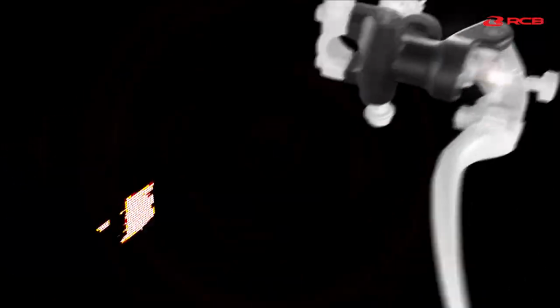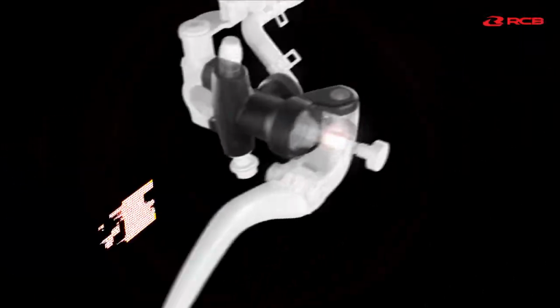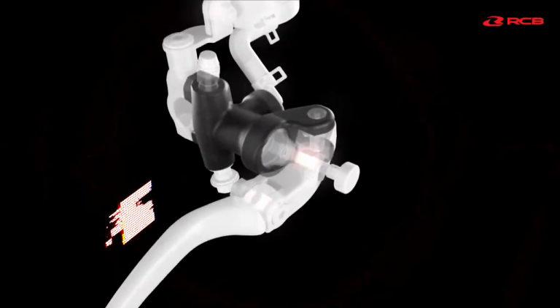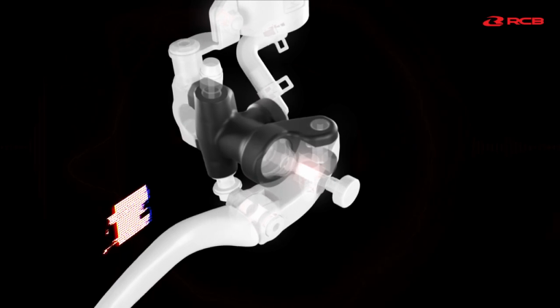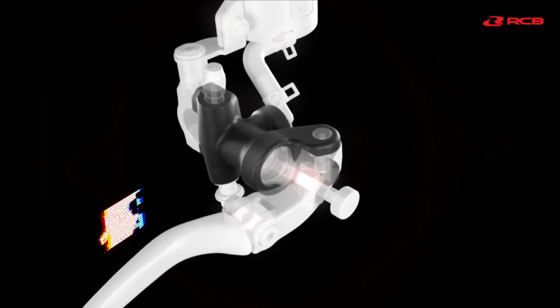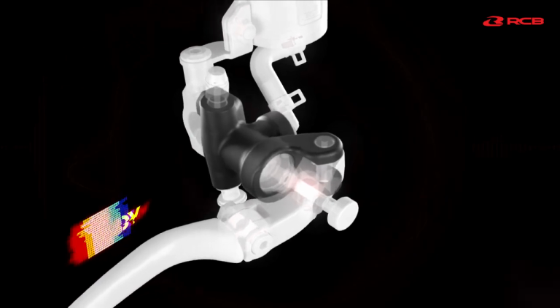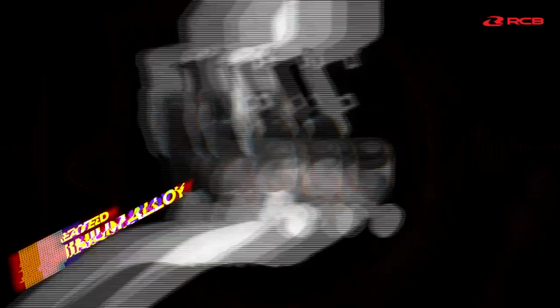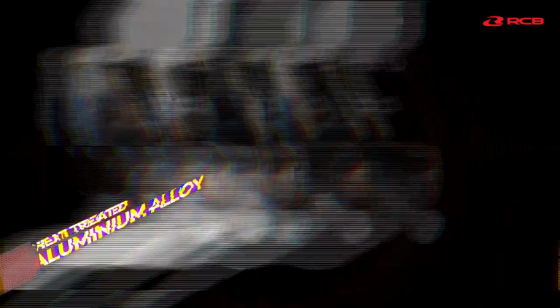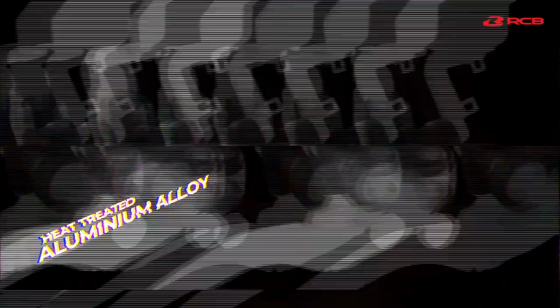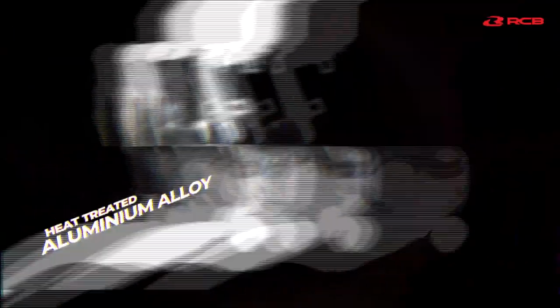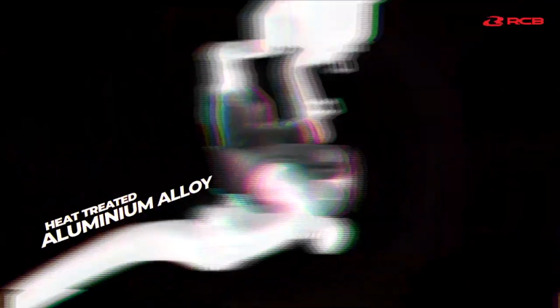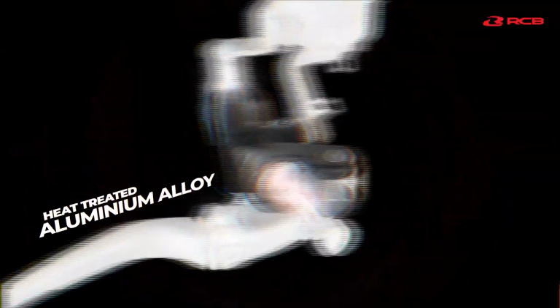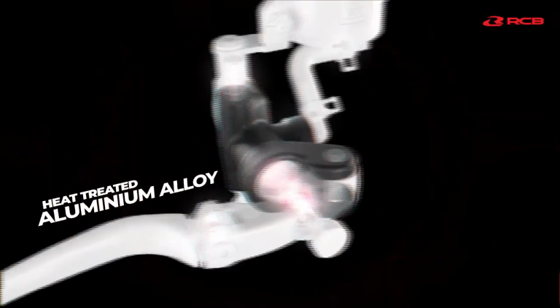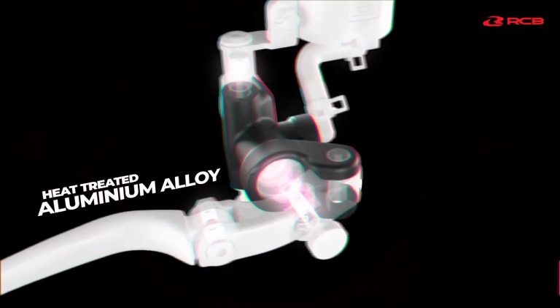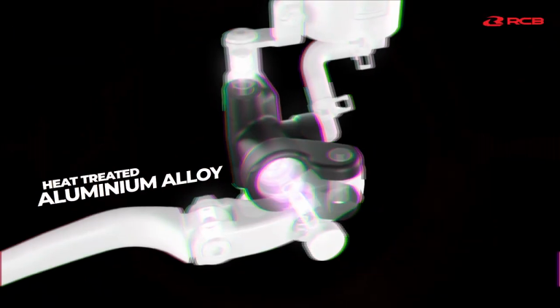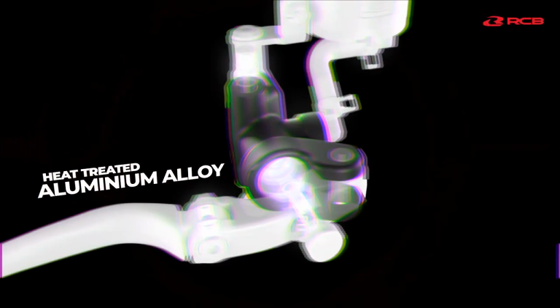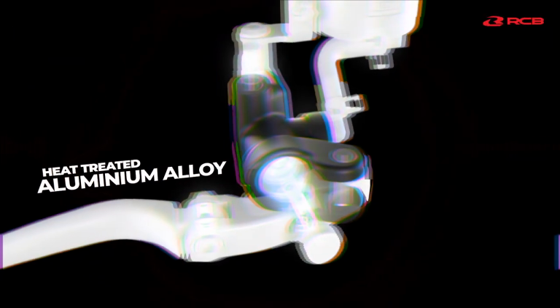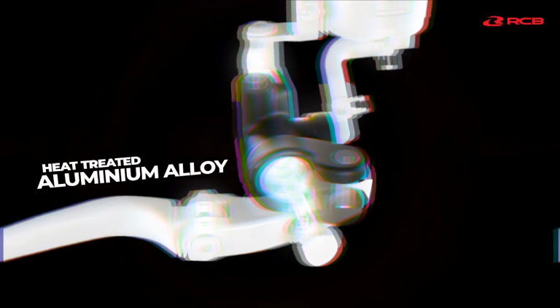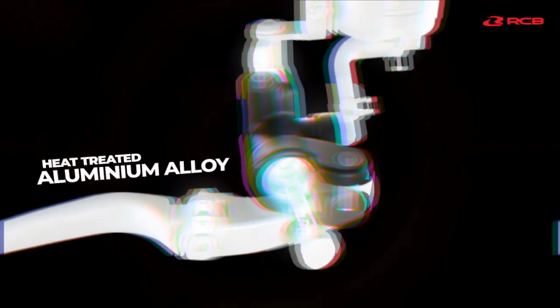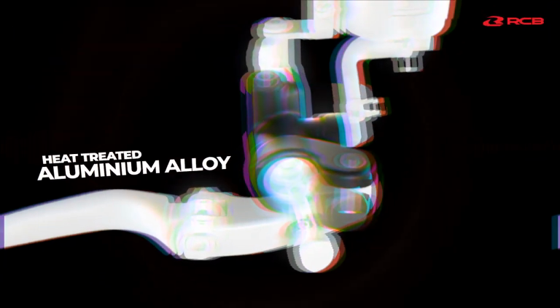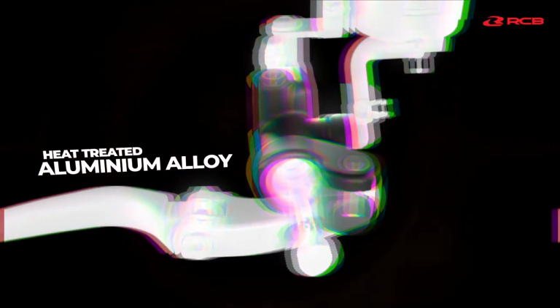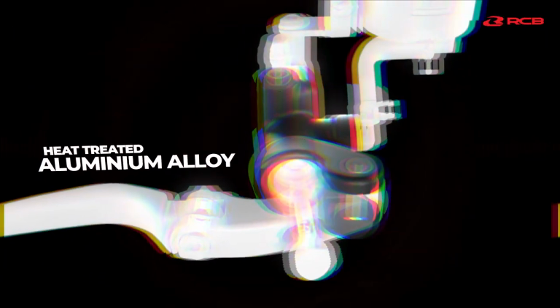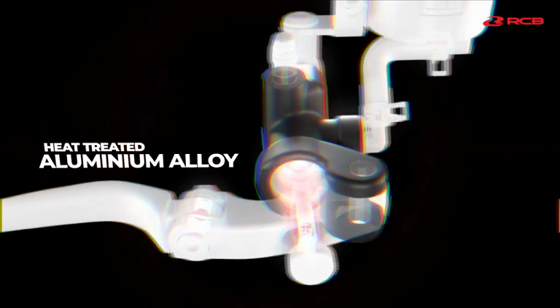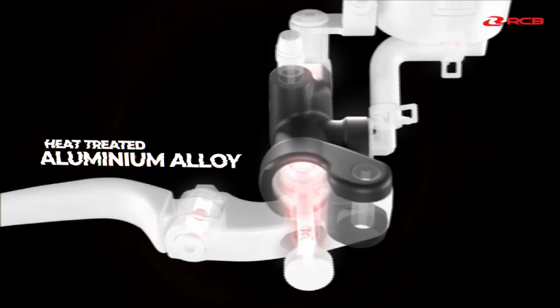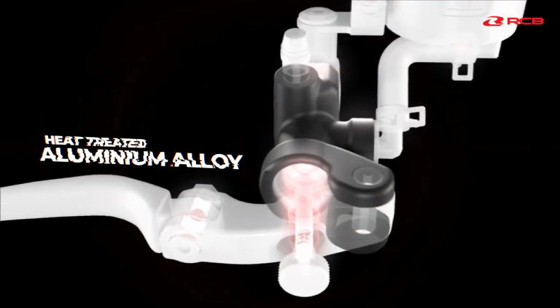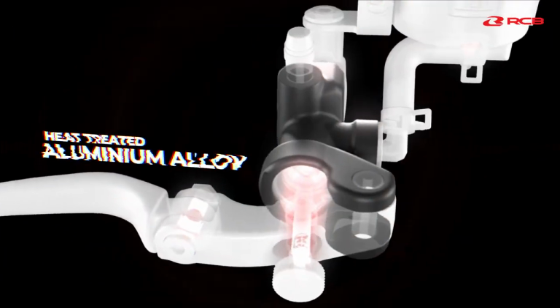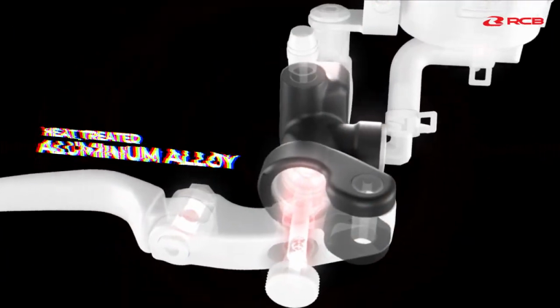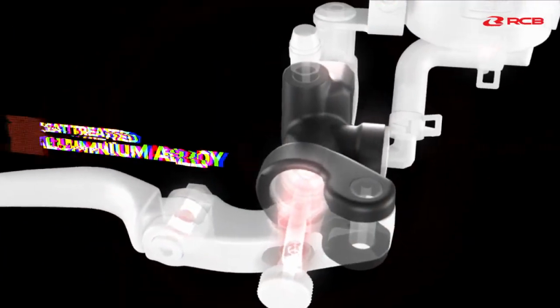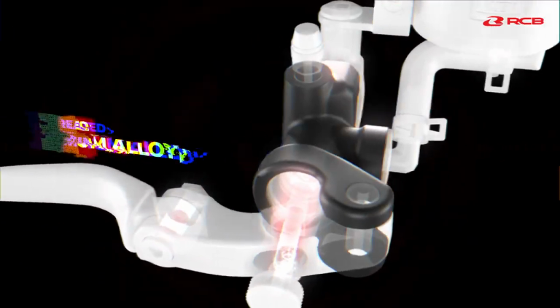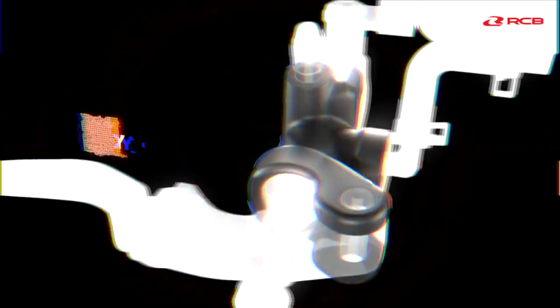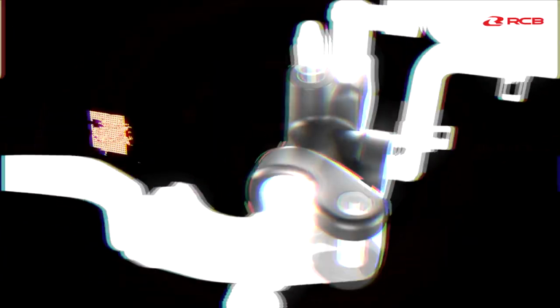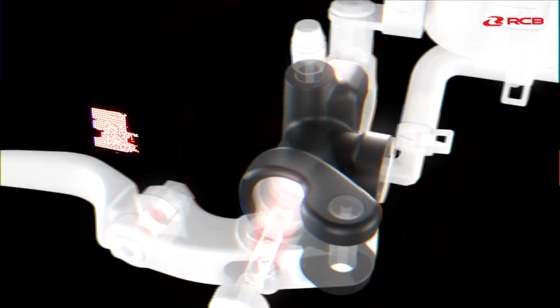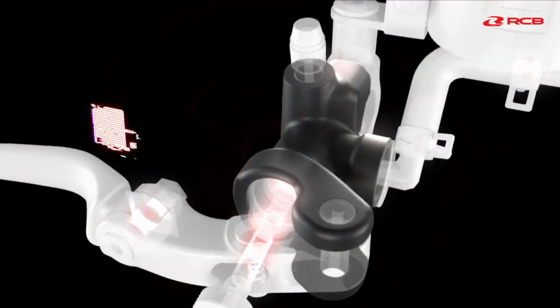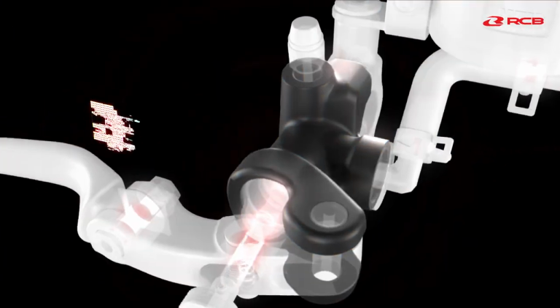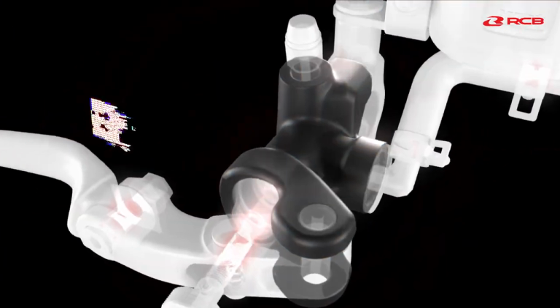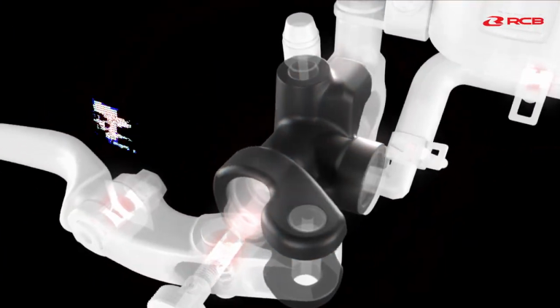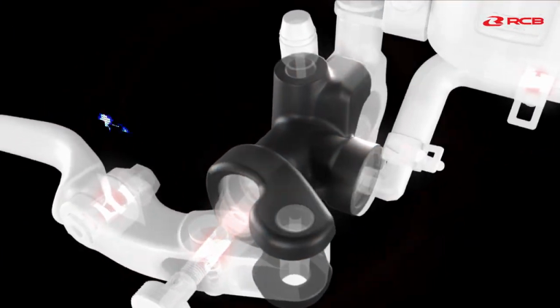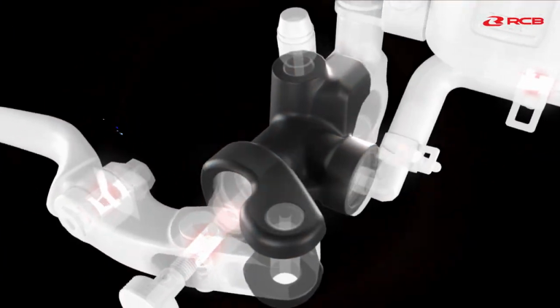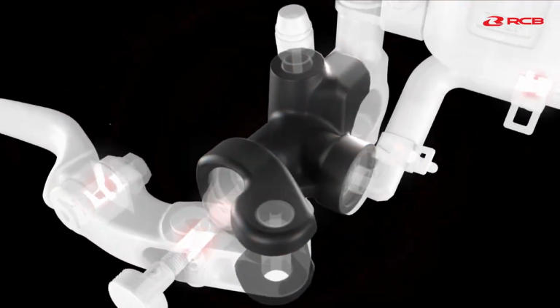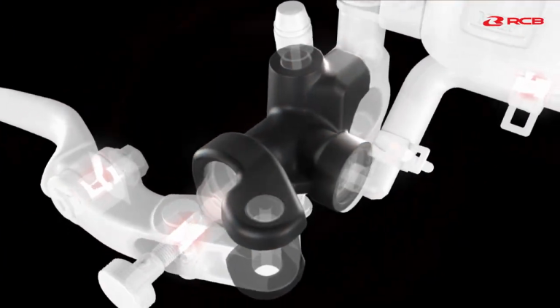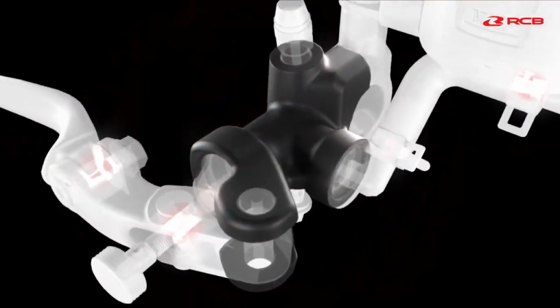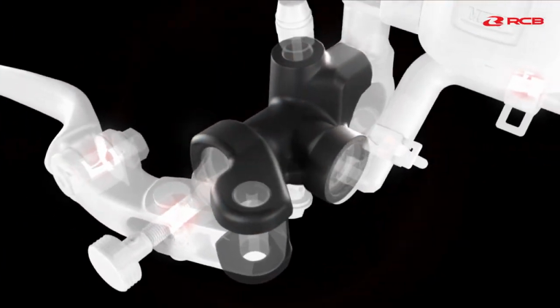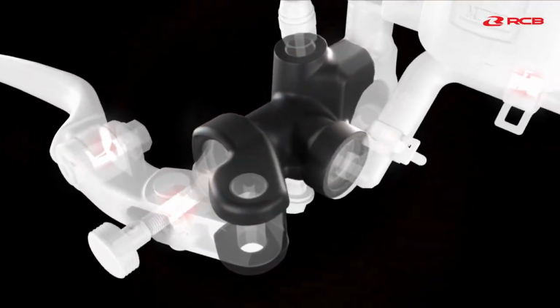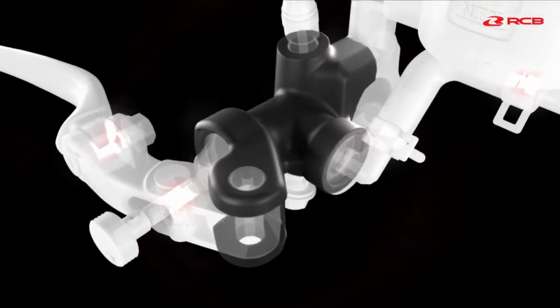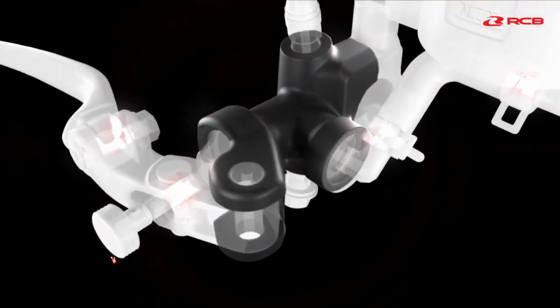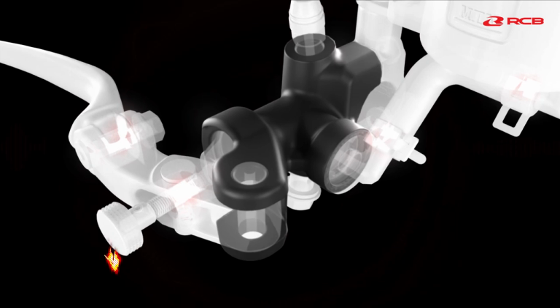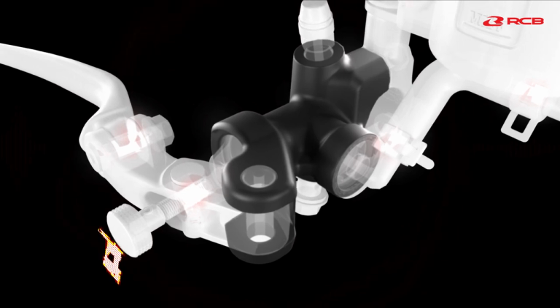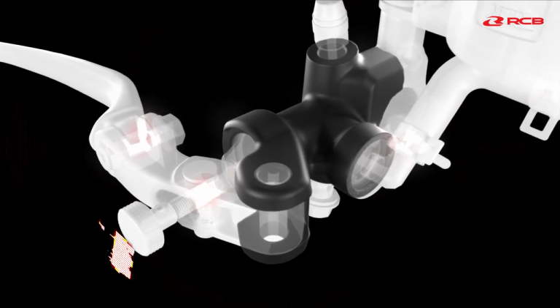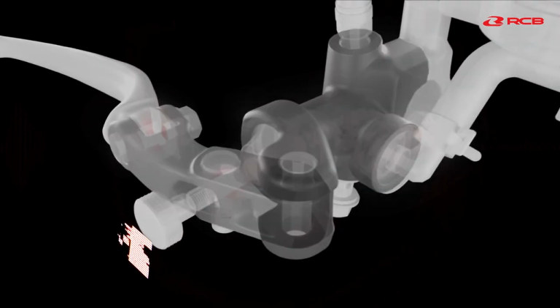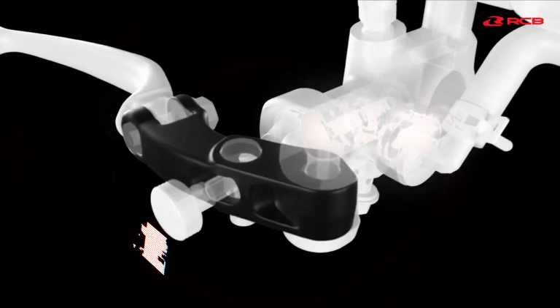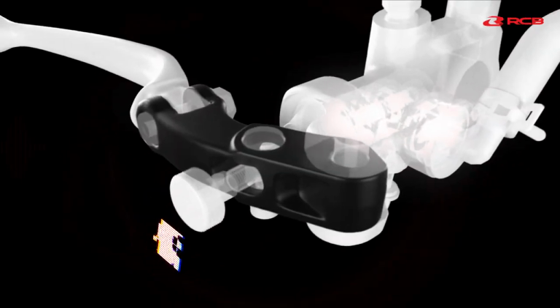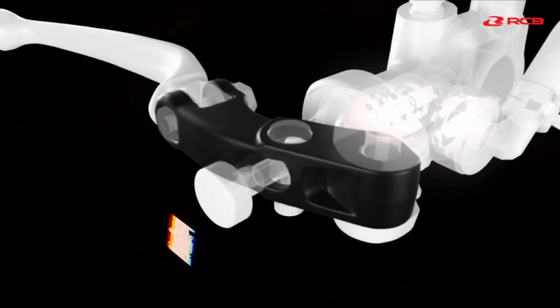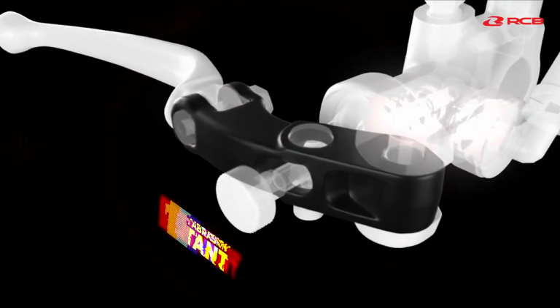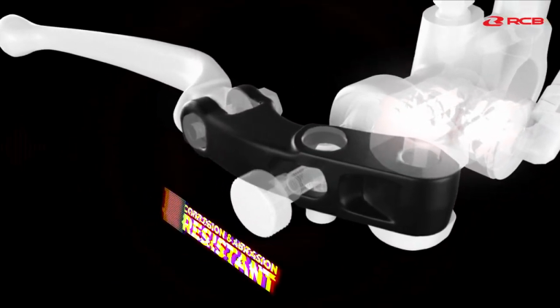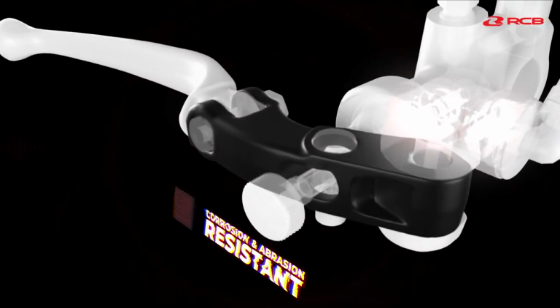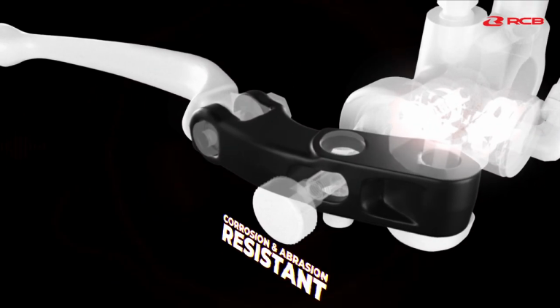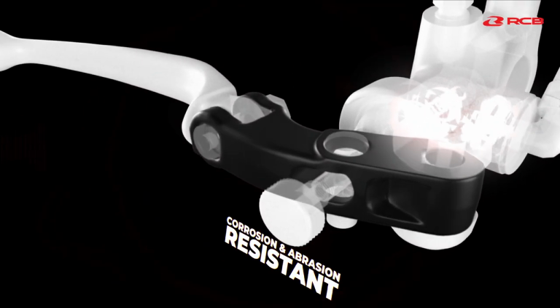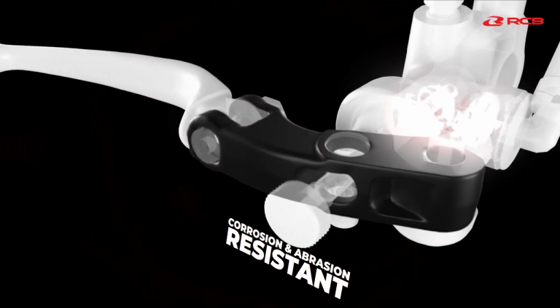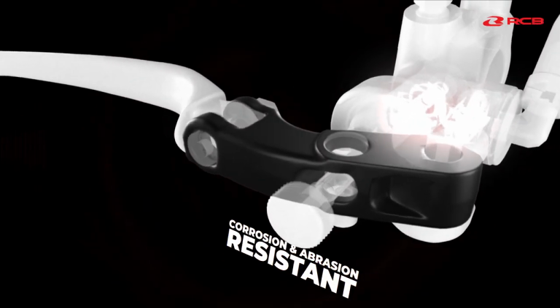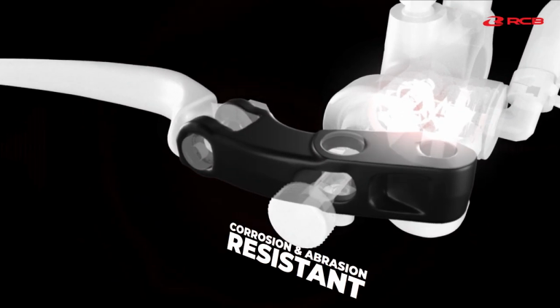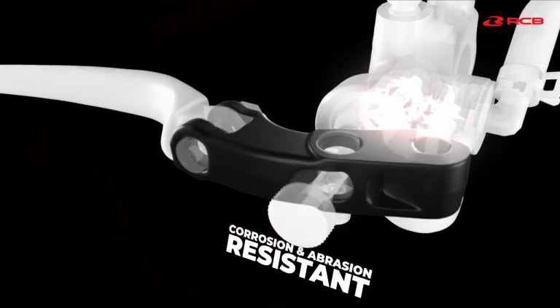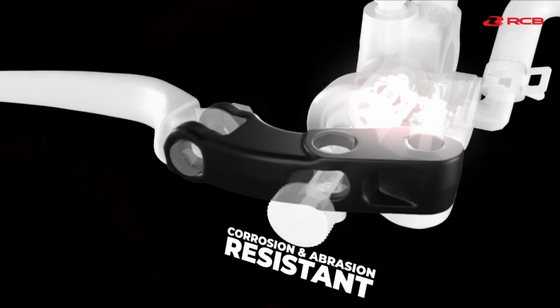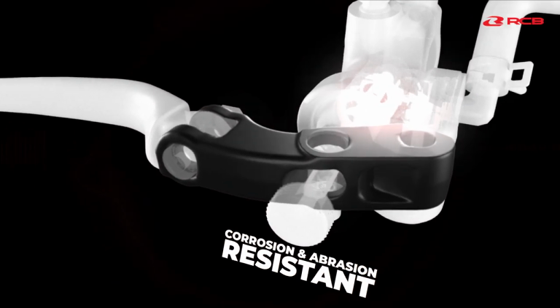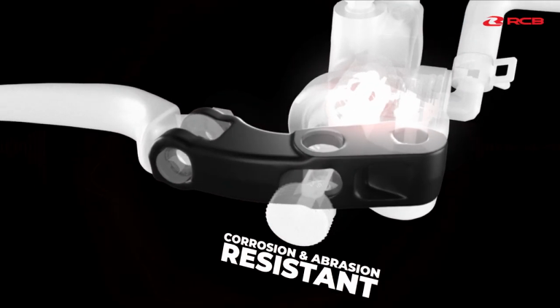The master cylinder body is made from heat-treated aluminum alloy and is corrosion and abrasion resistant.